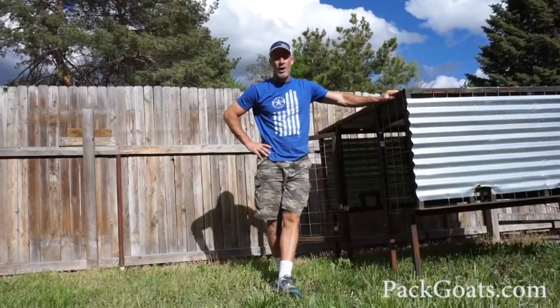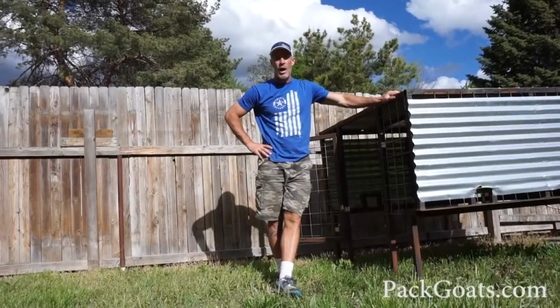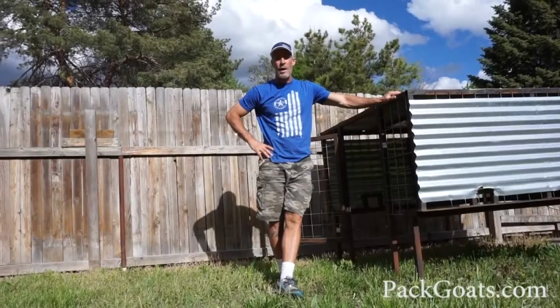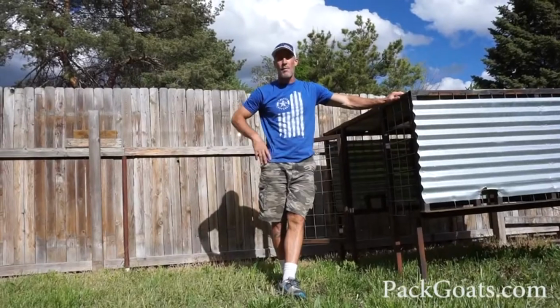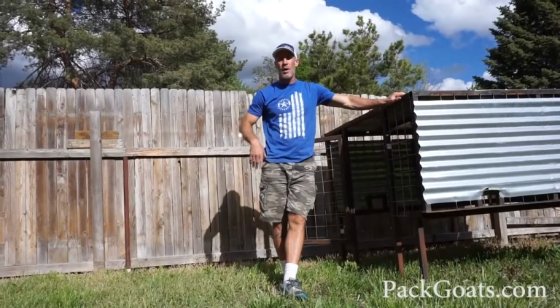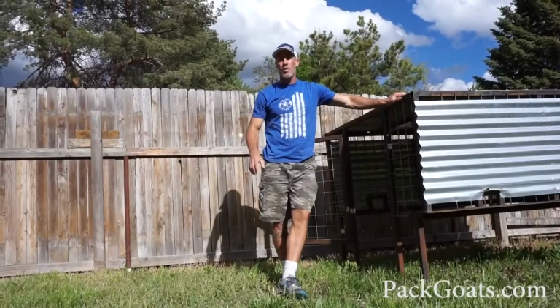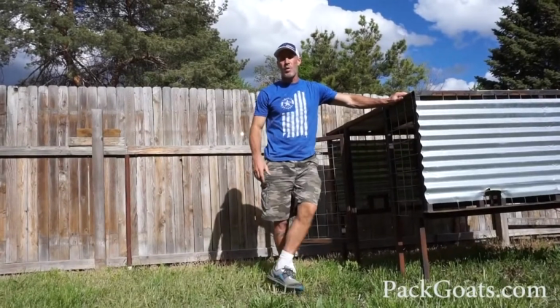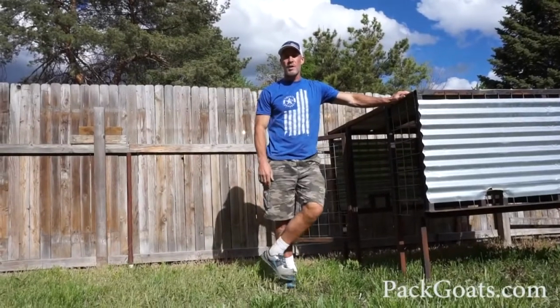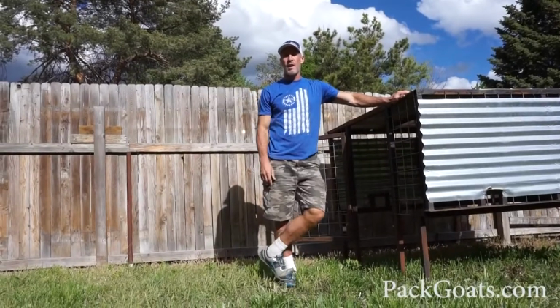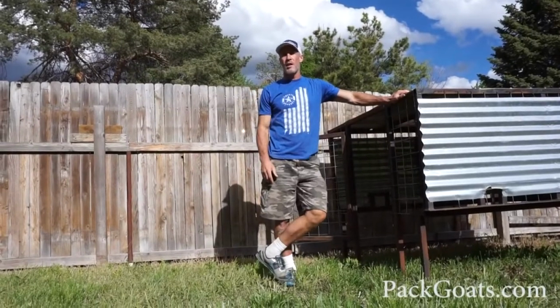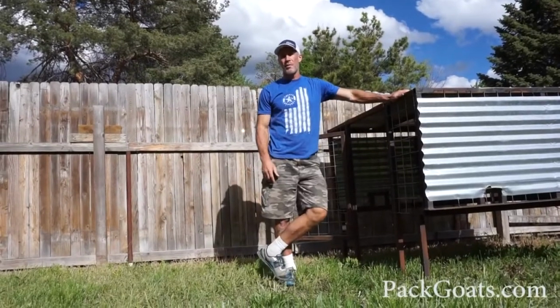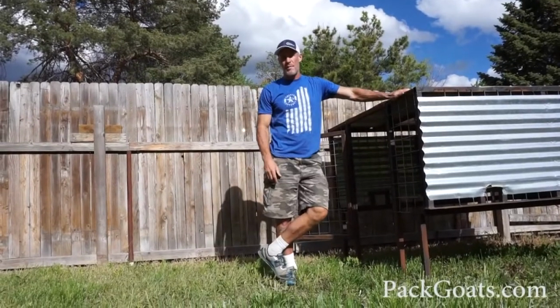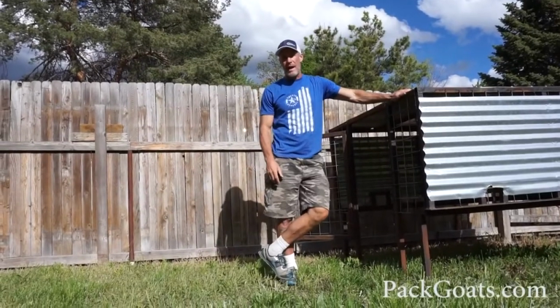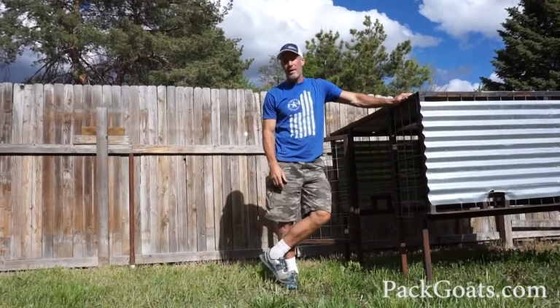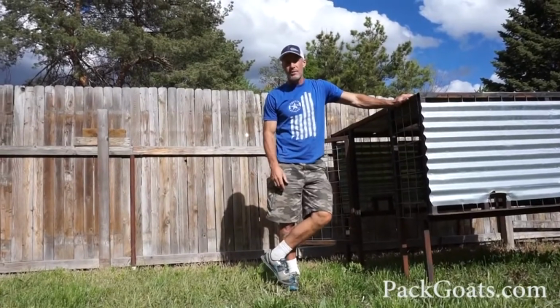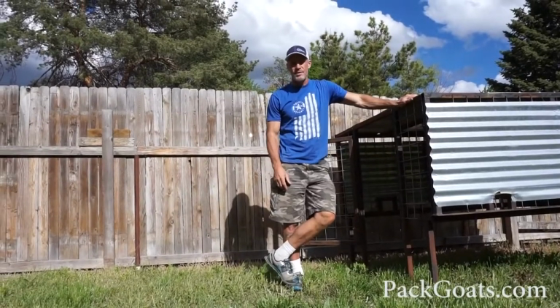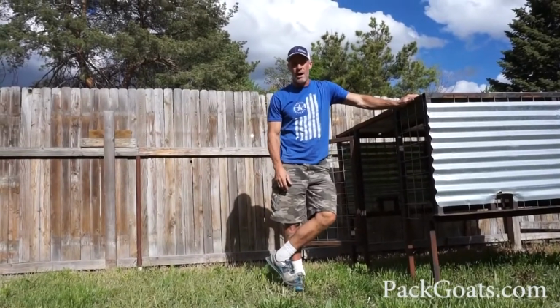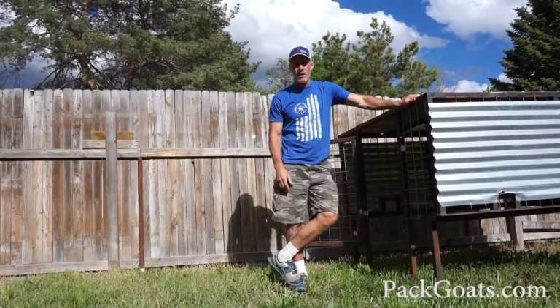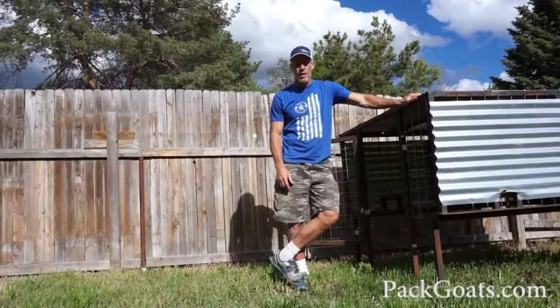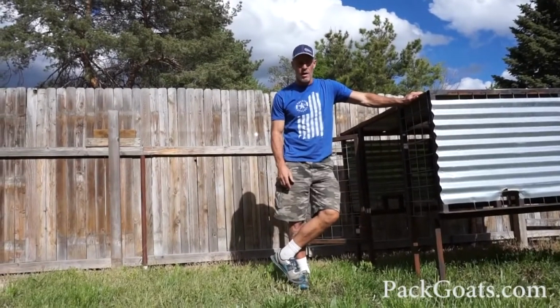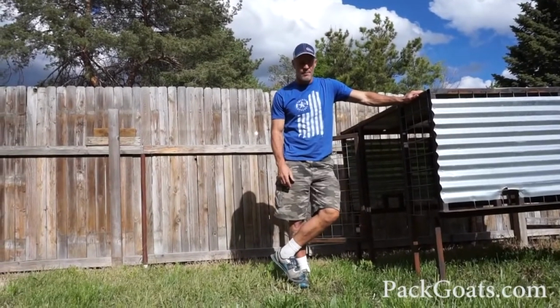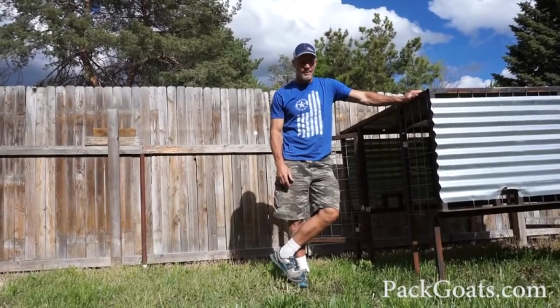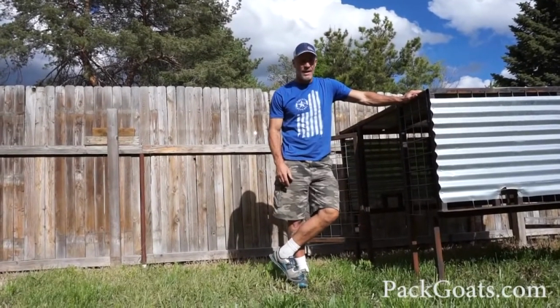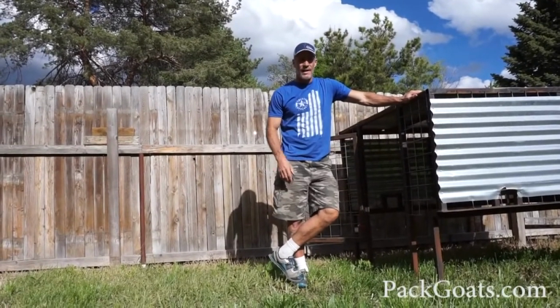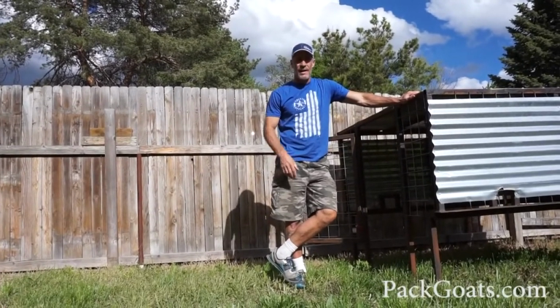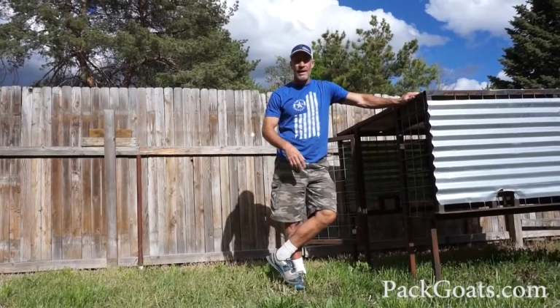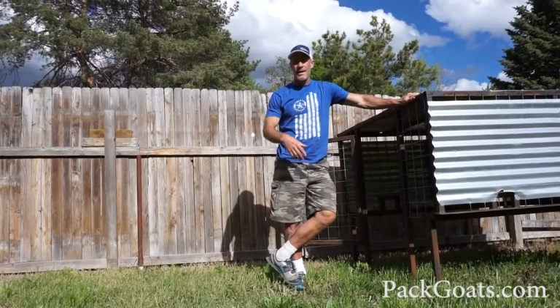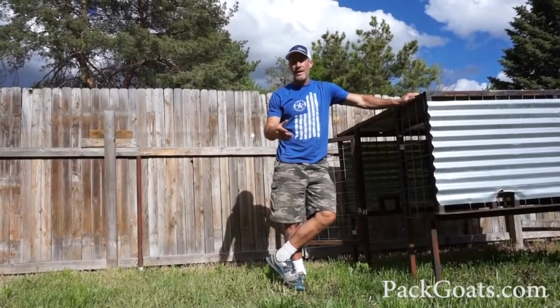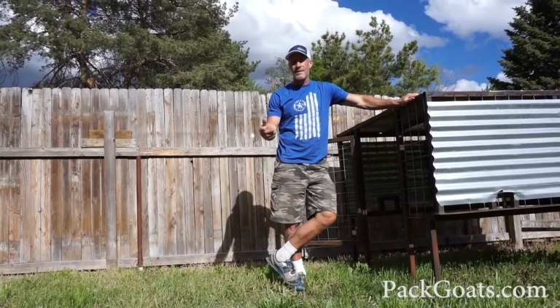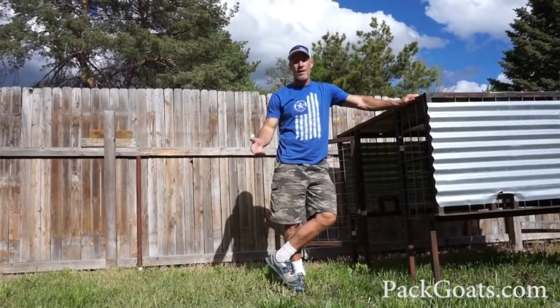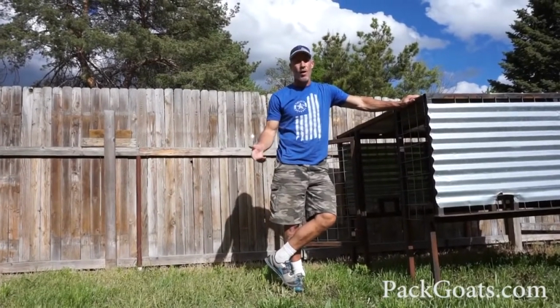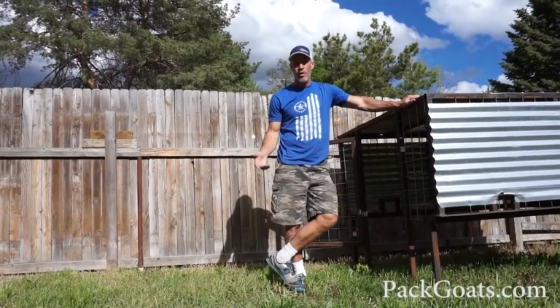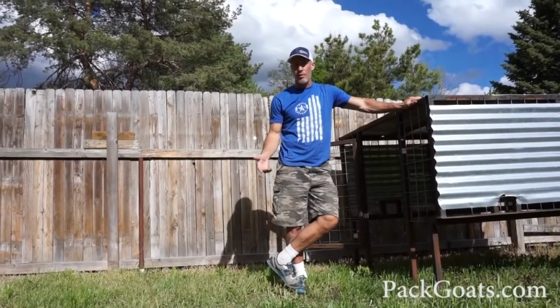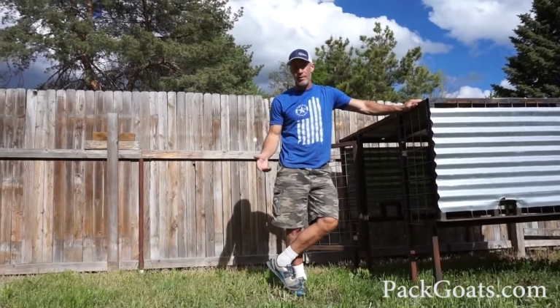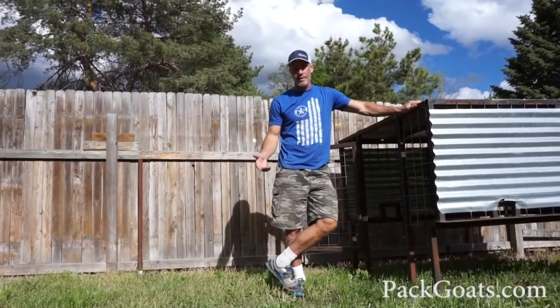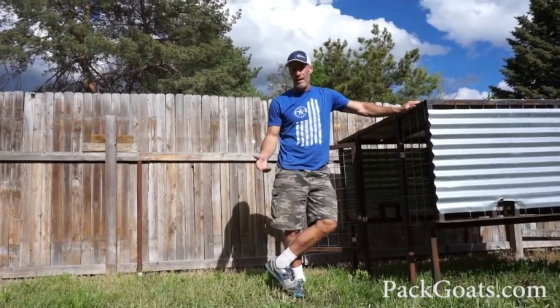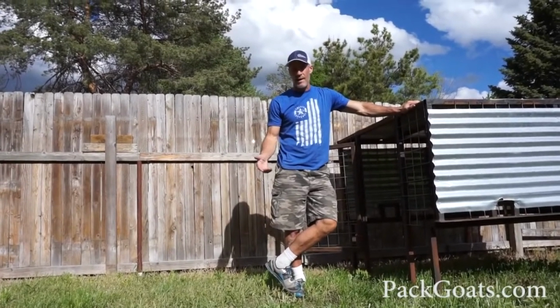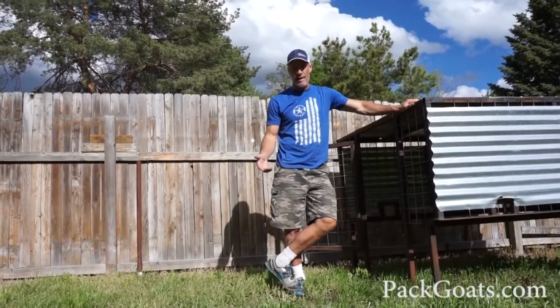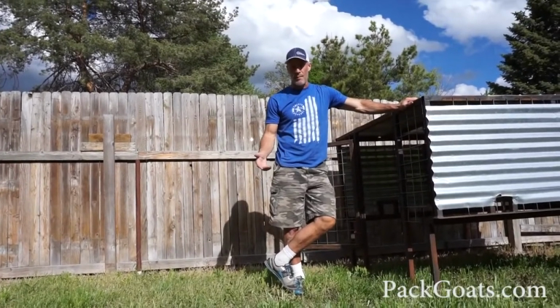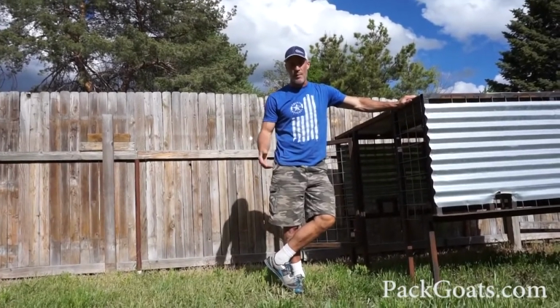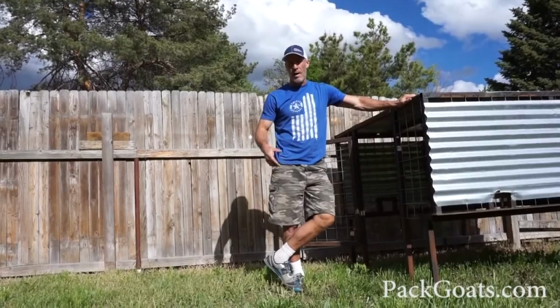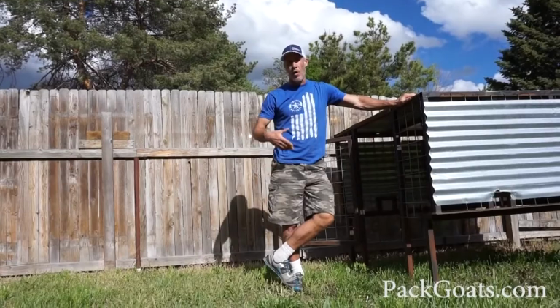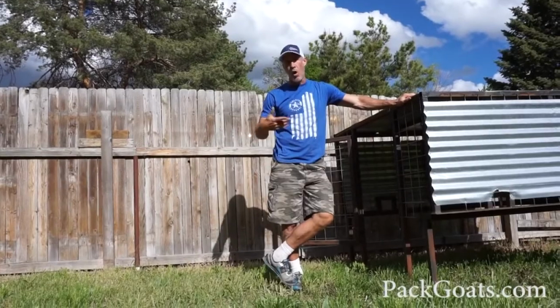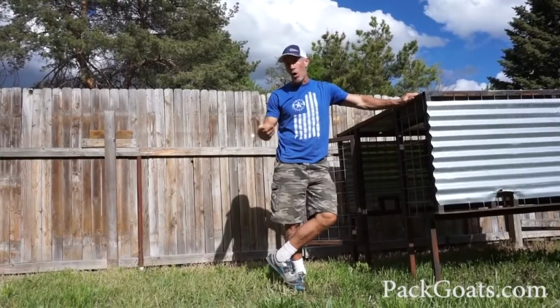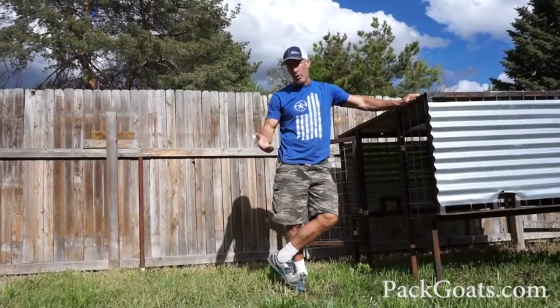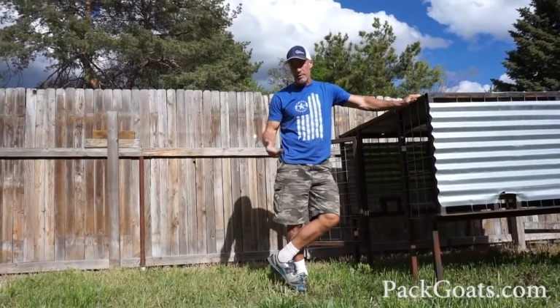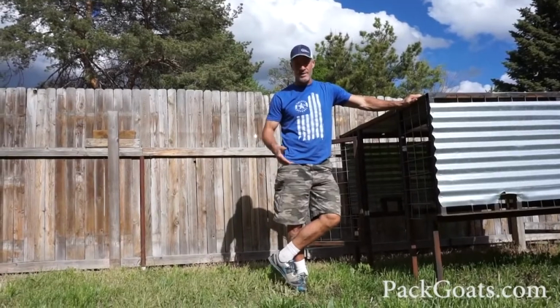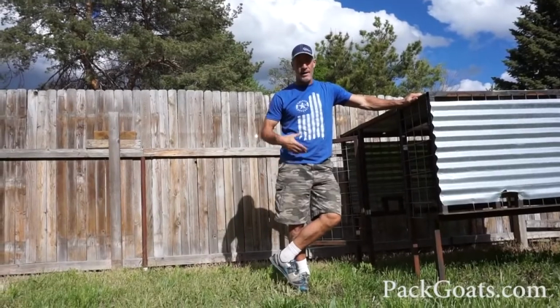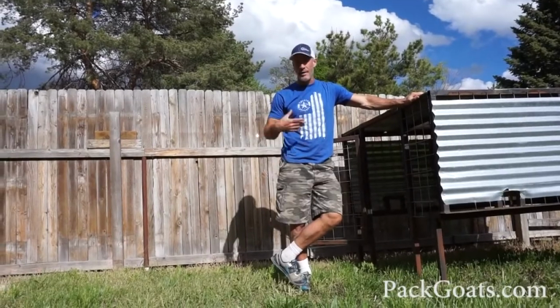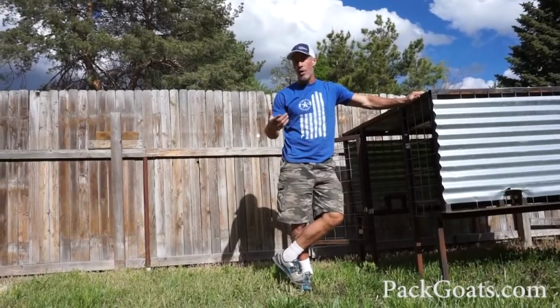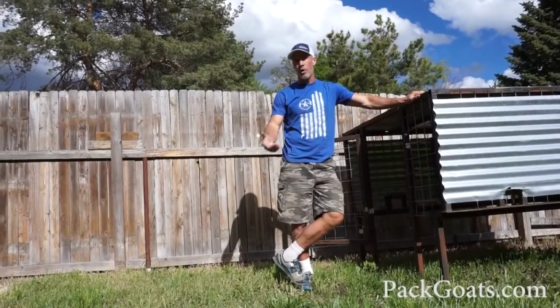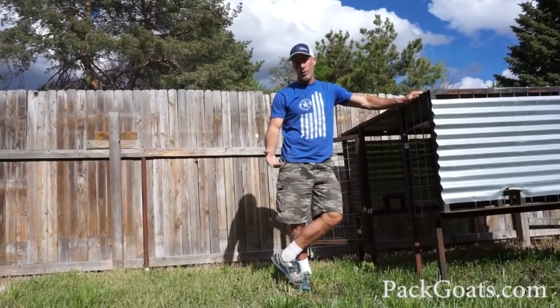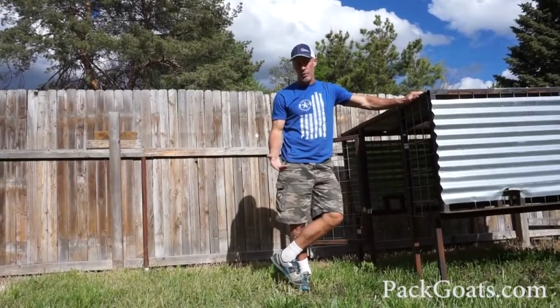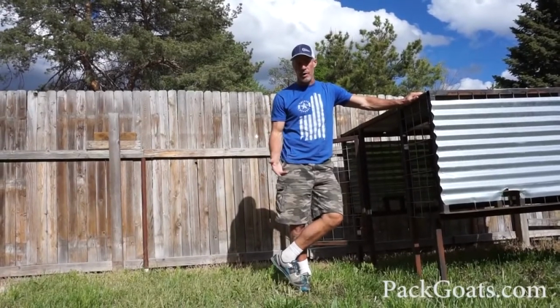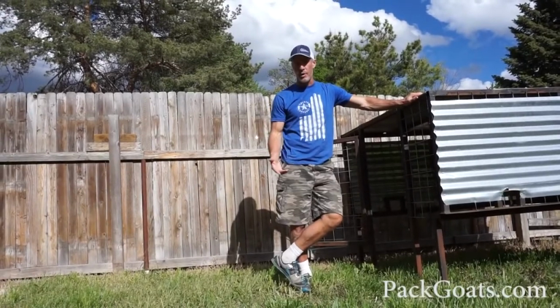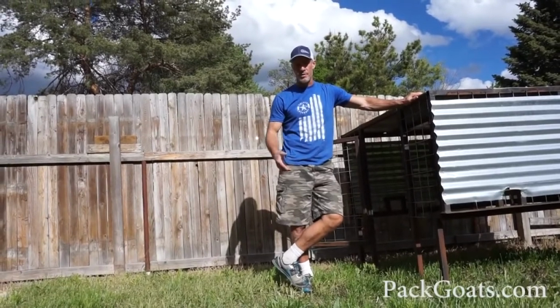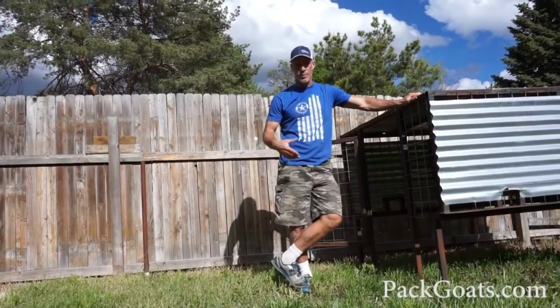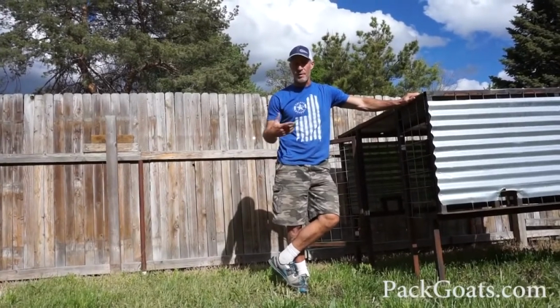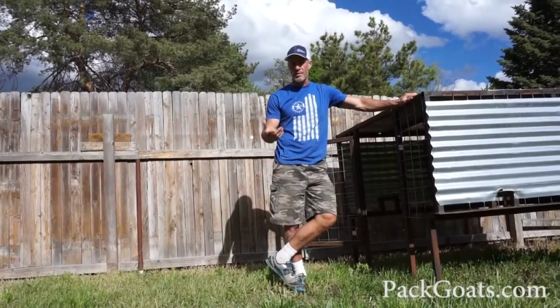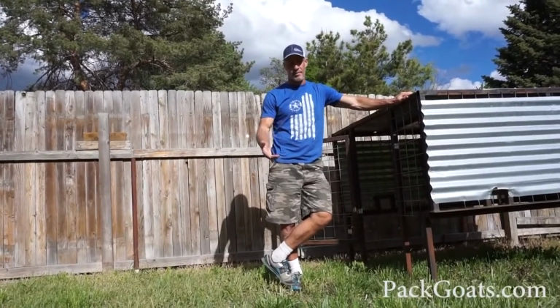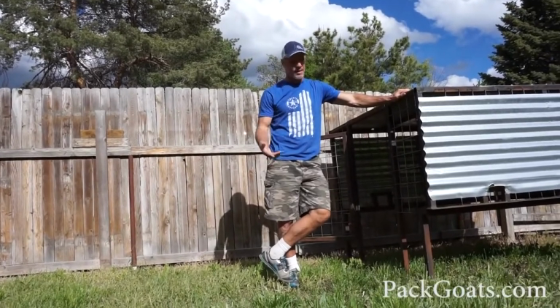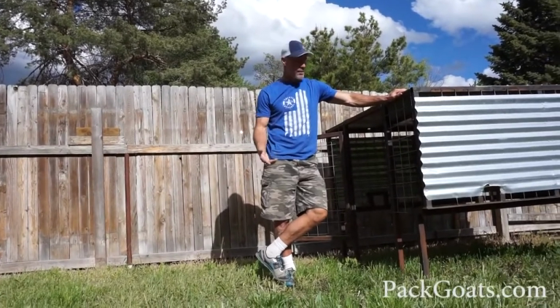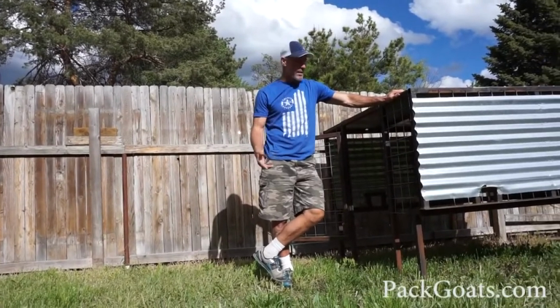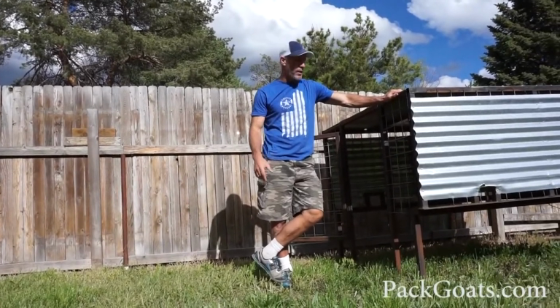Mark Warnke here with patgoats.com. I get asked all the time about haulers — how do you haul your goats and what to think about?